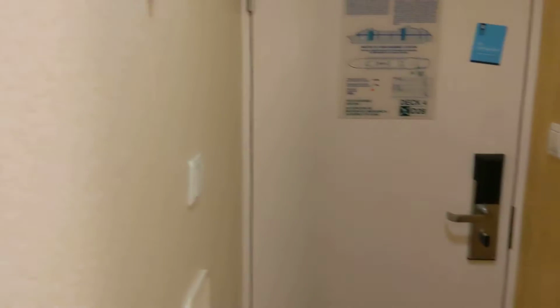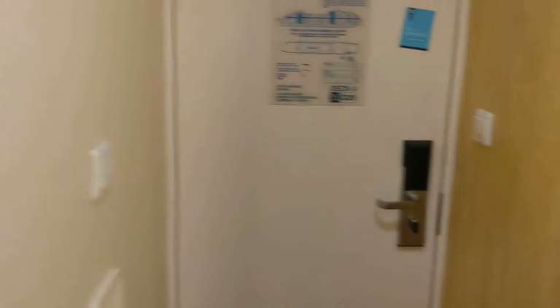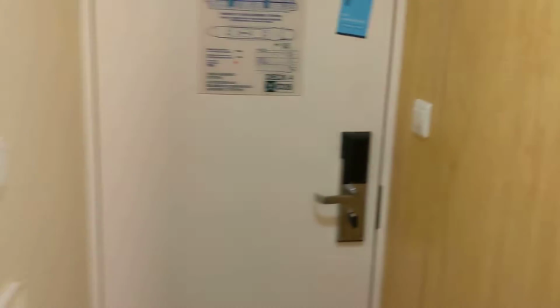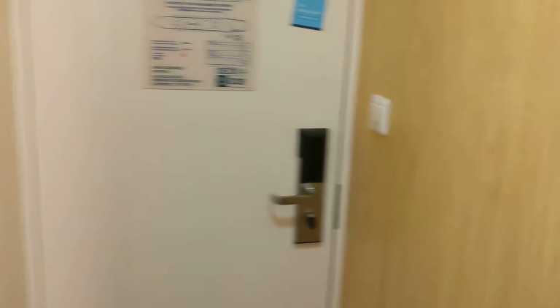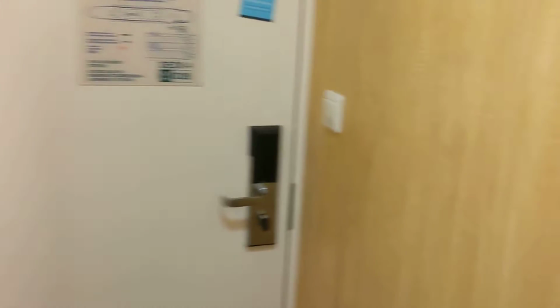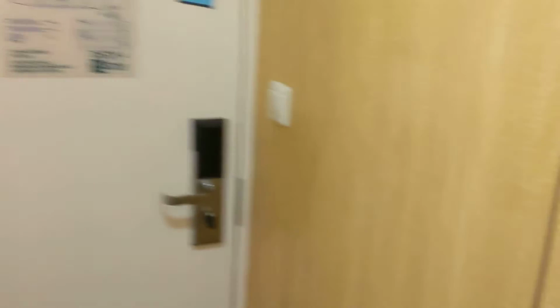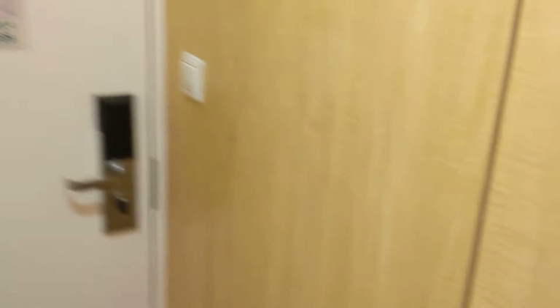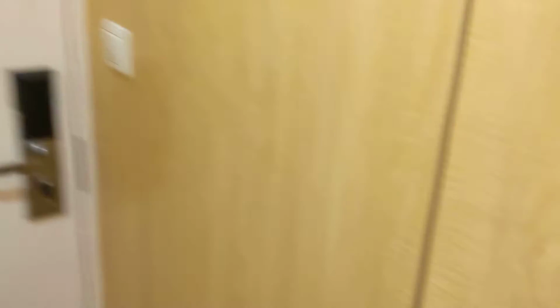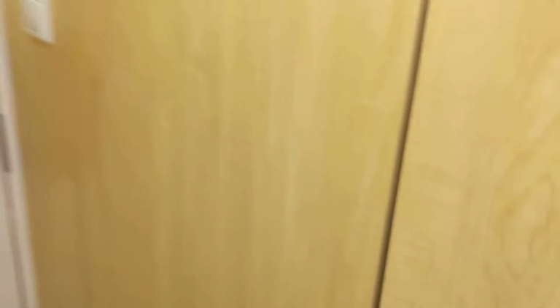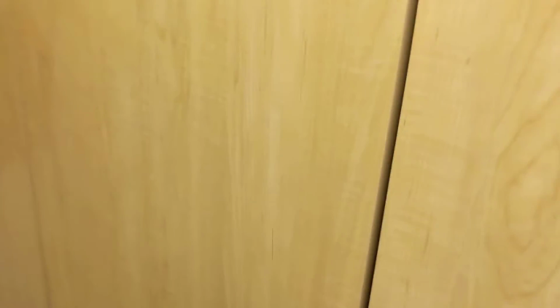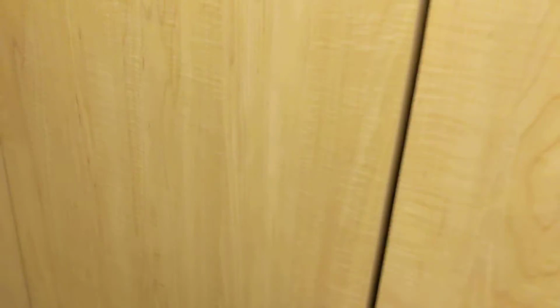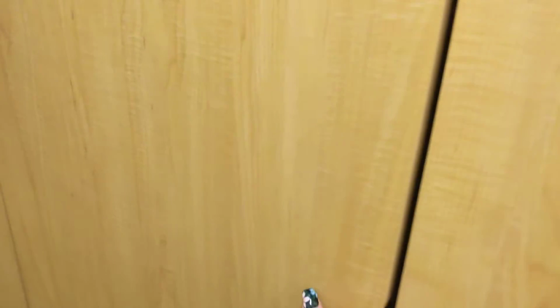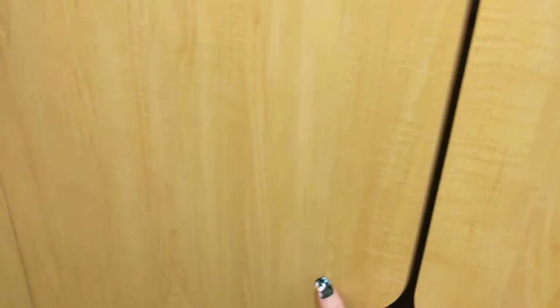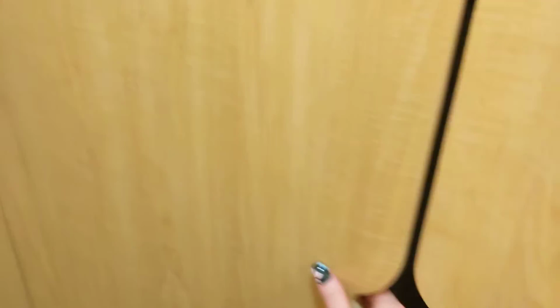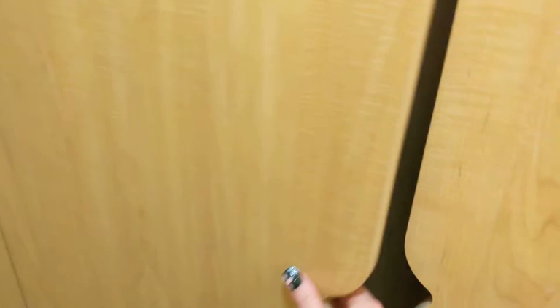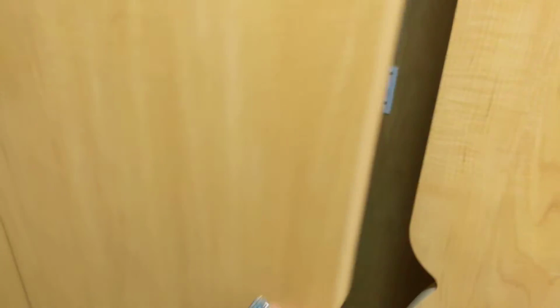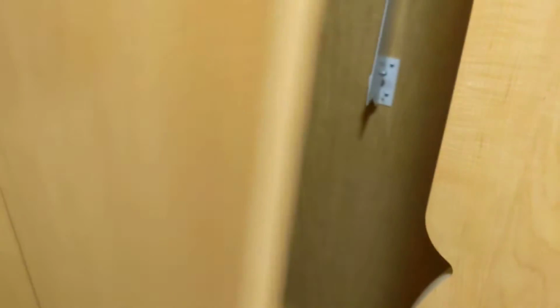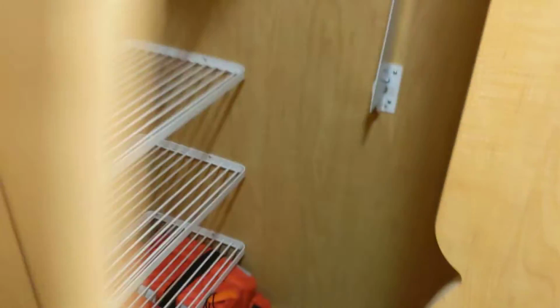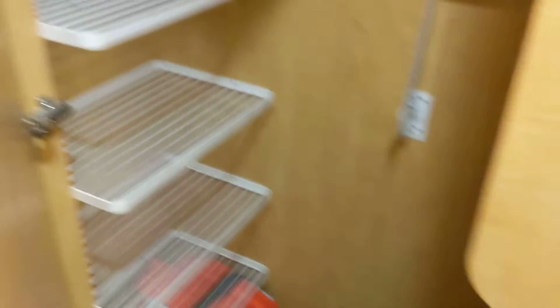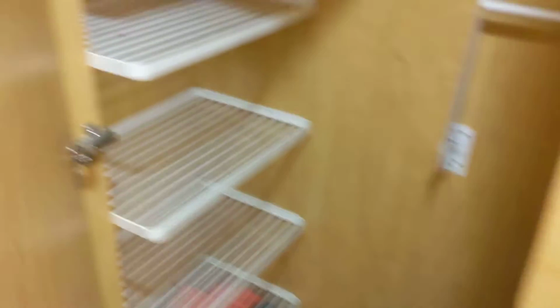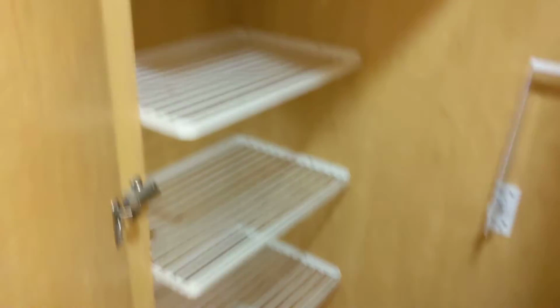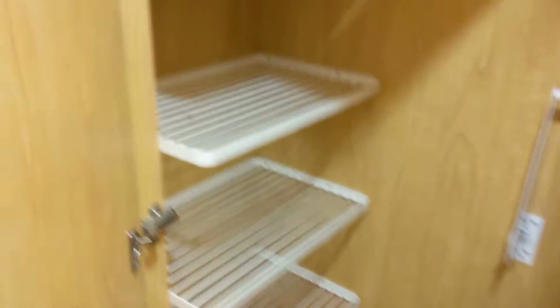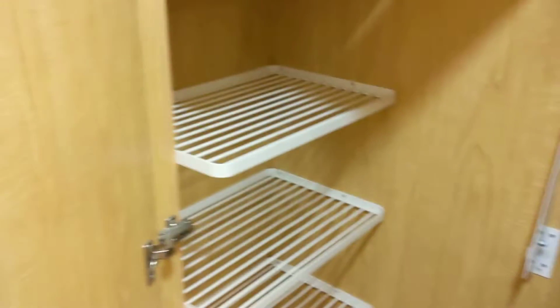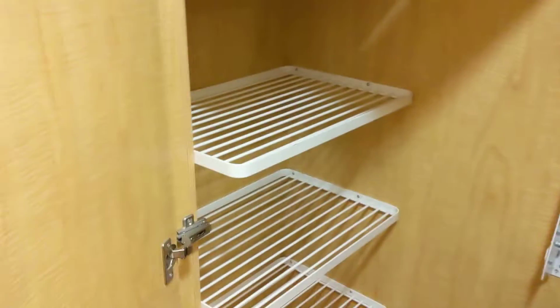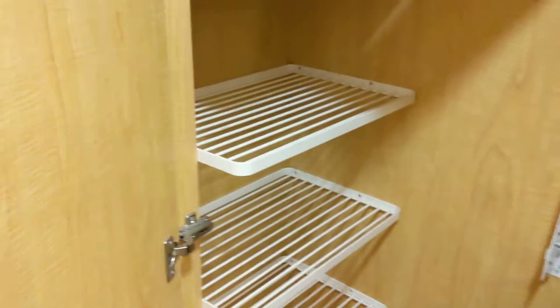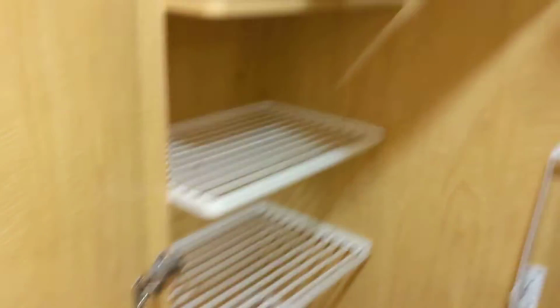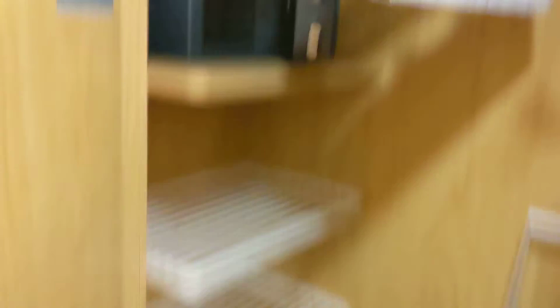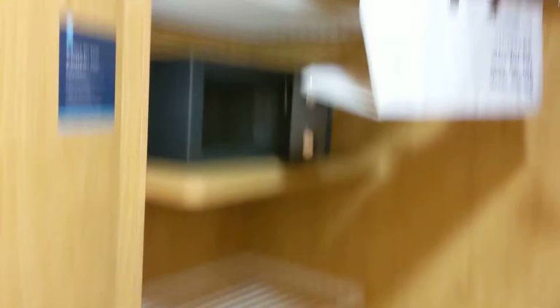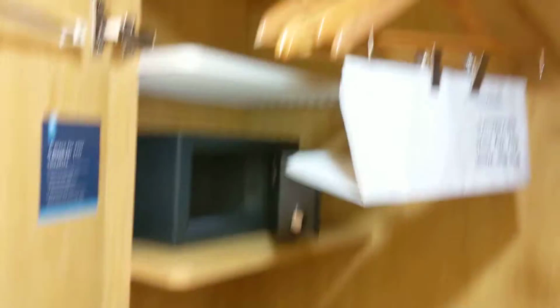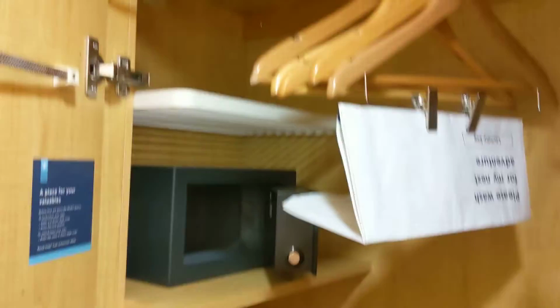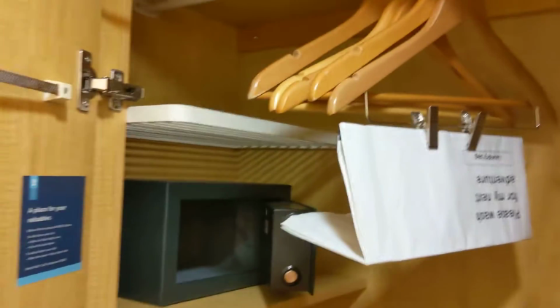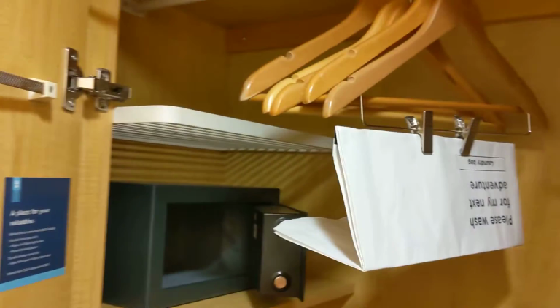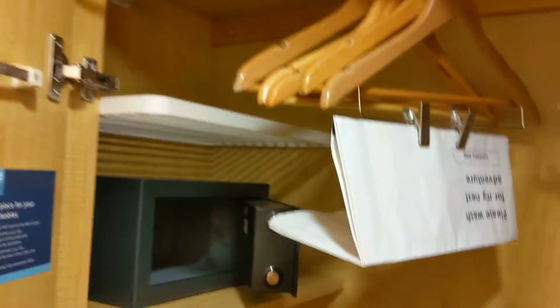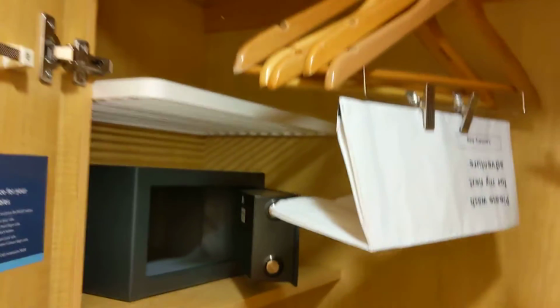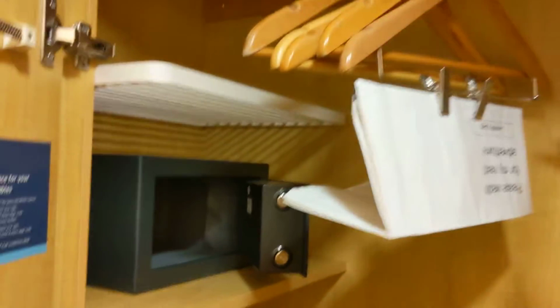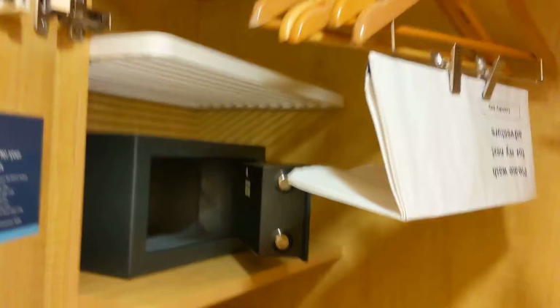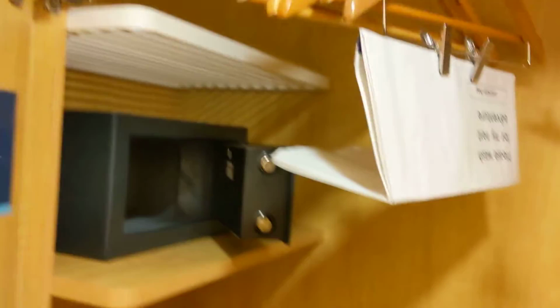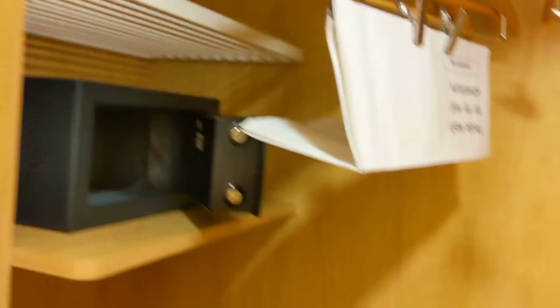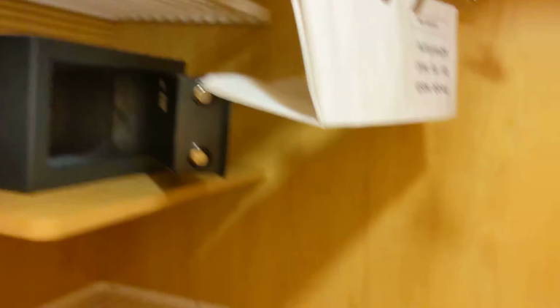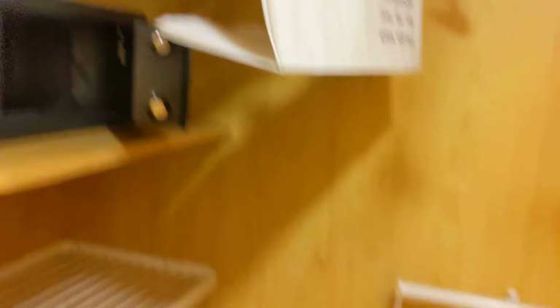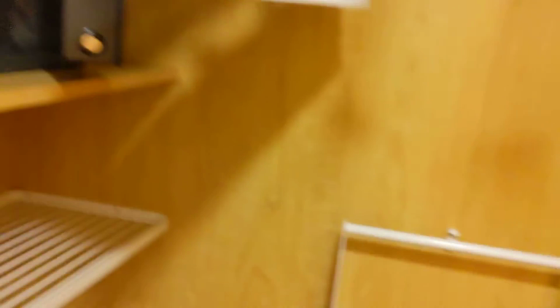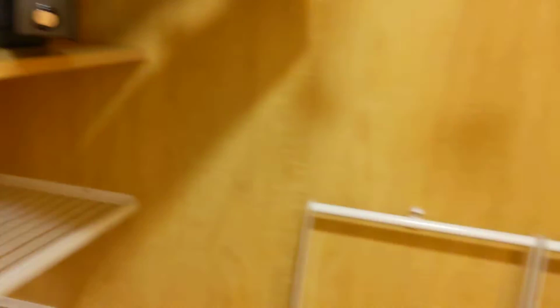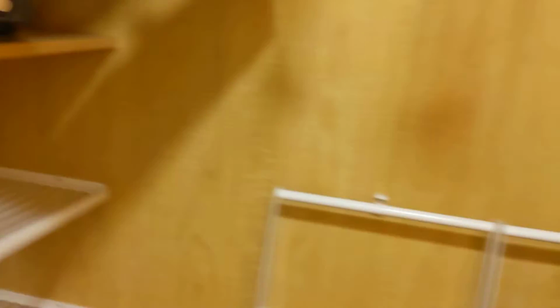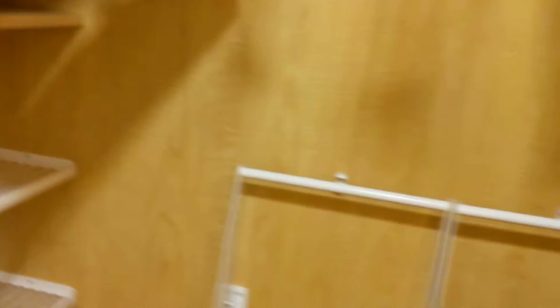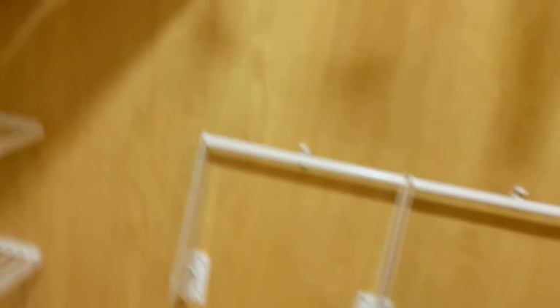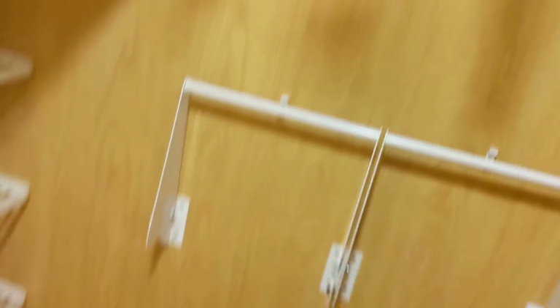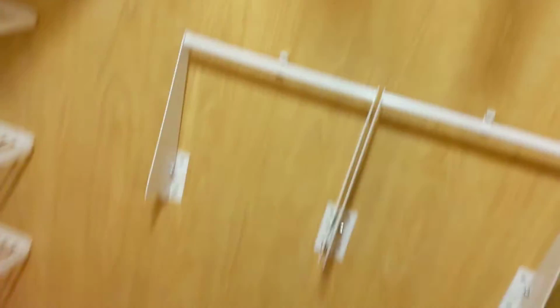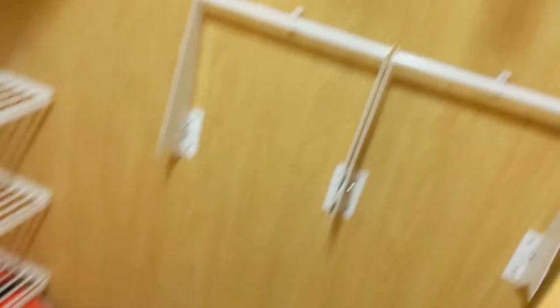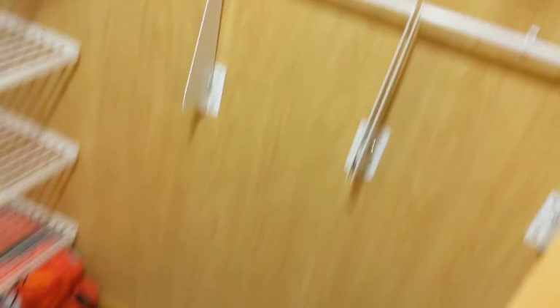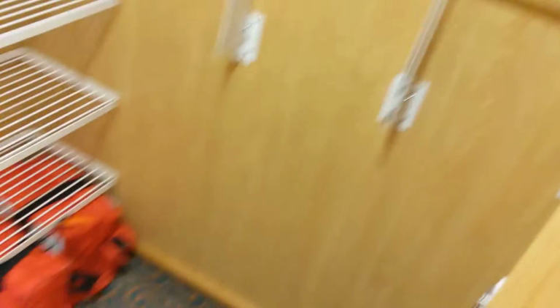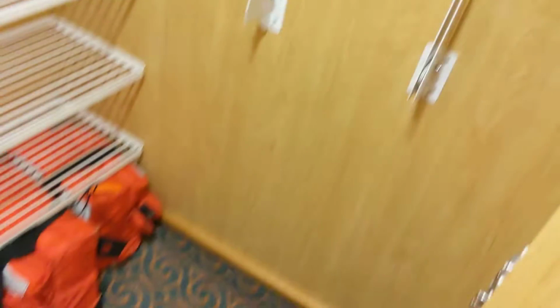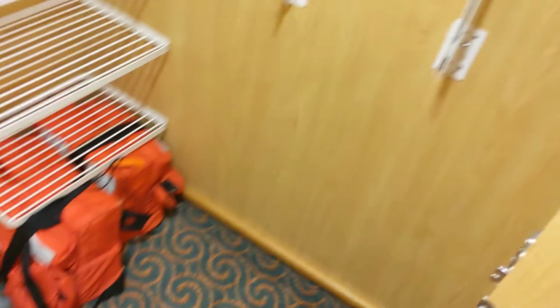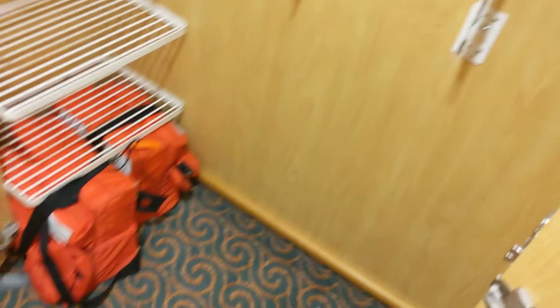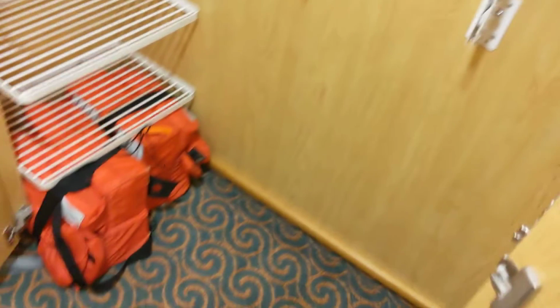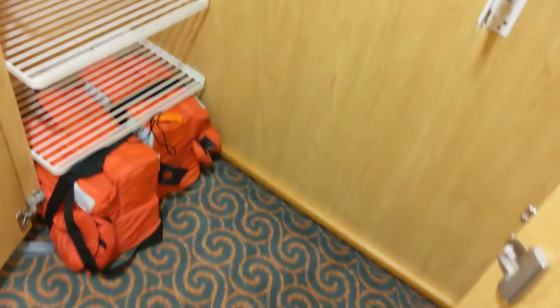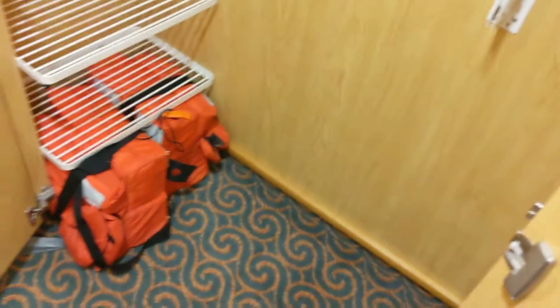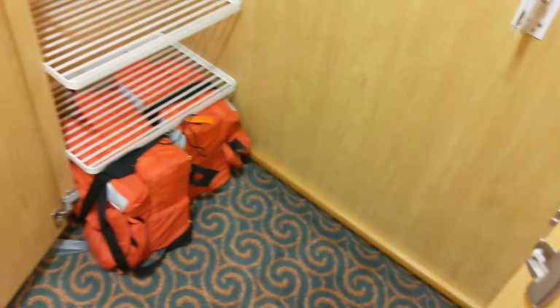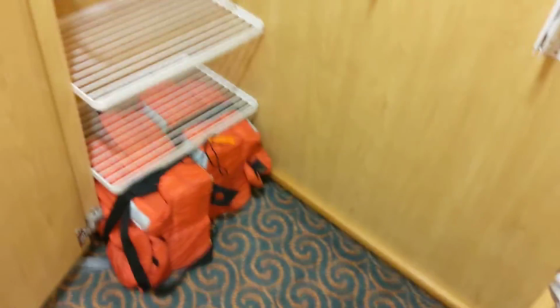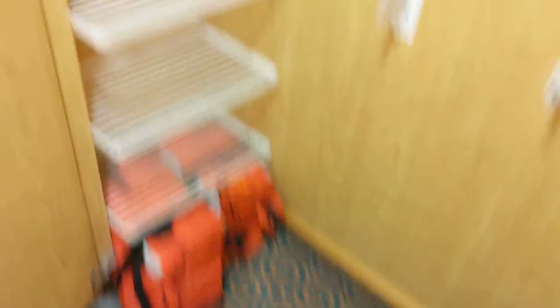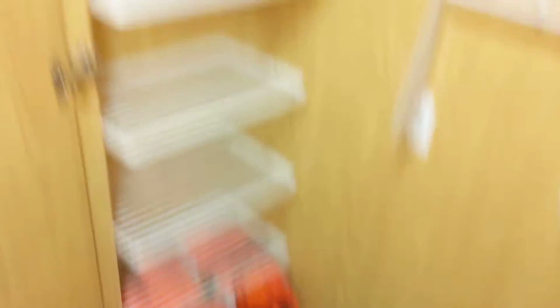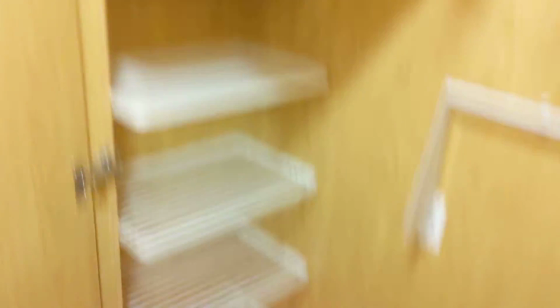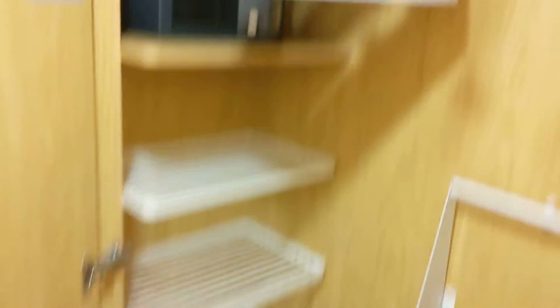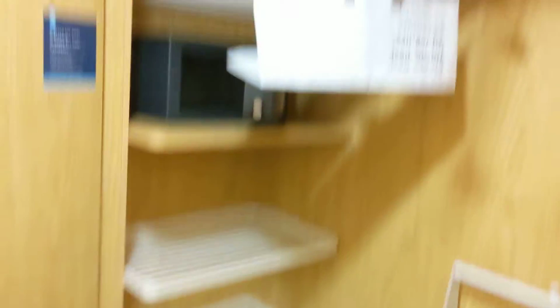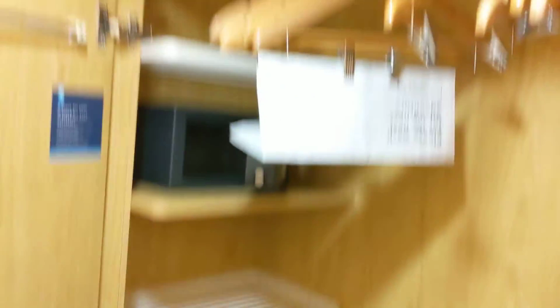Then we have a closet at the front door and a safe. It's pretty big. Life vests.